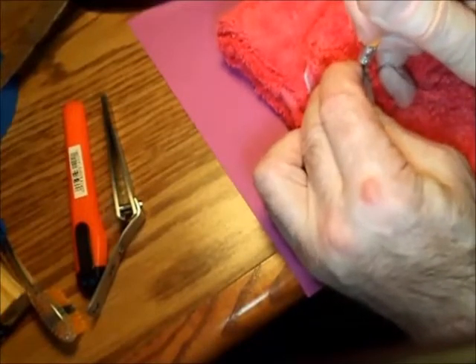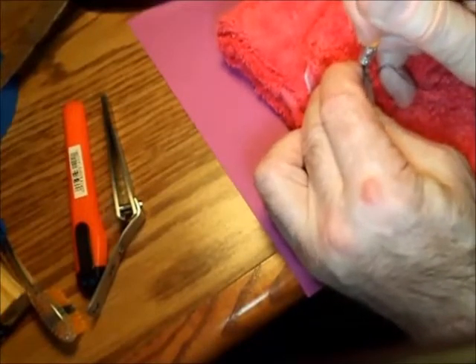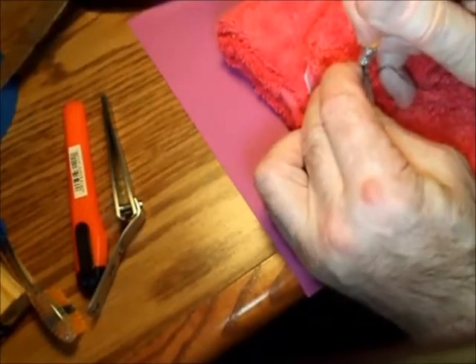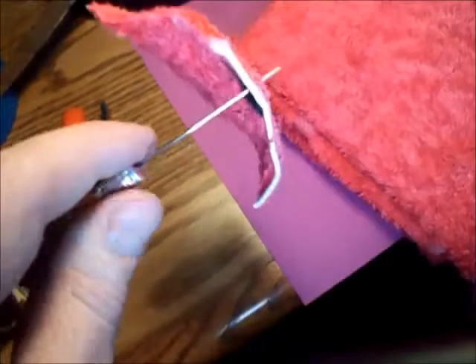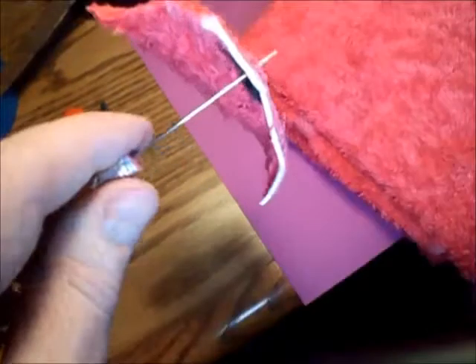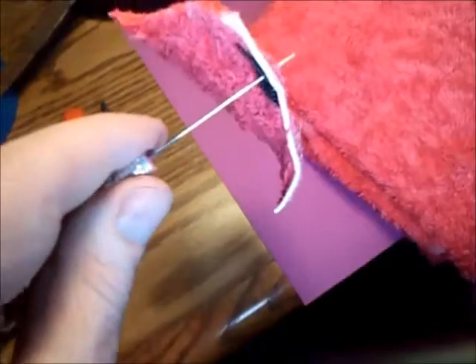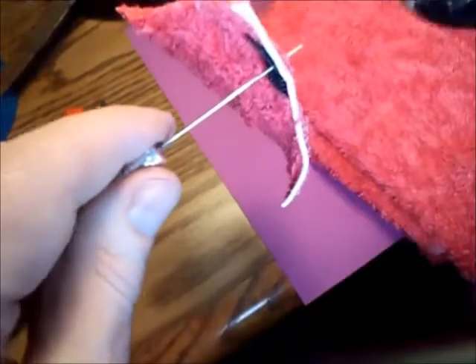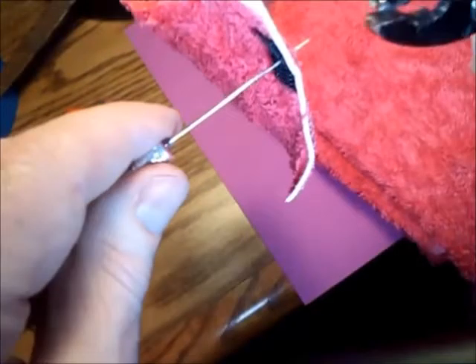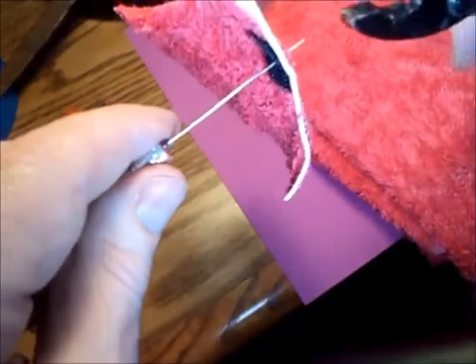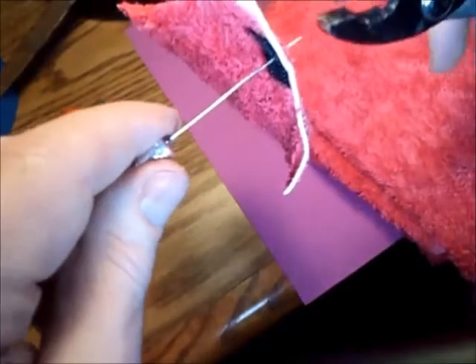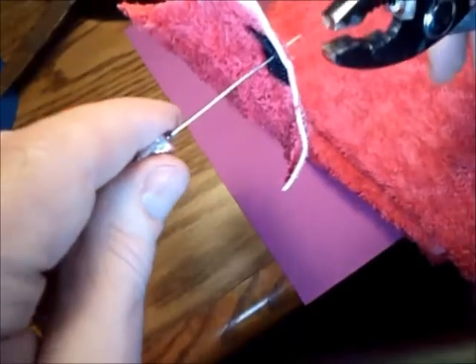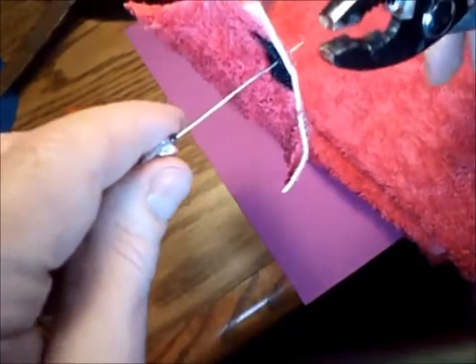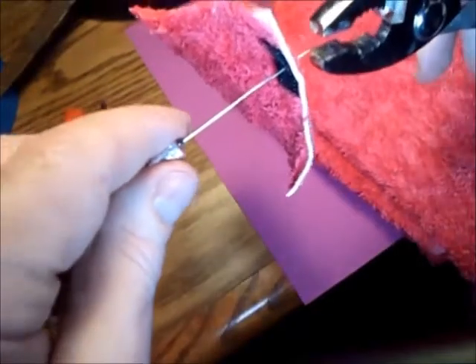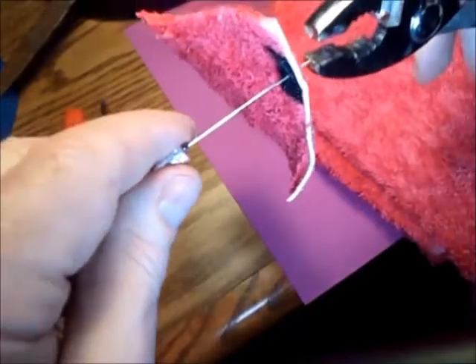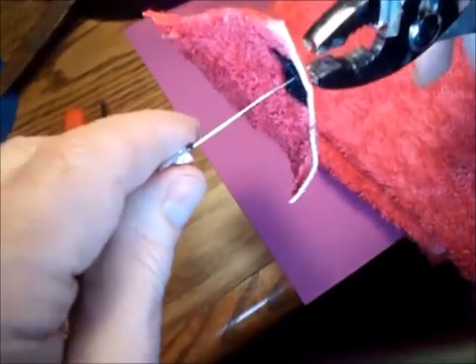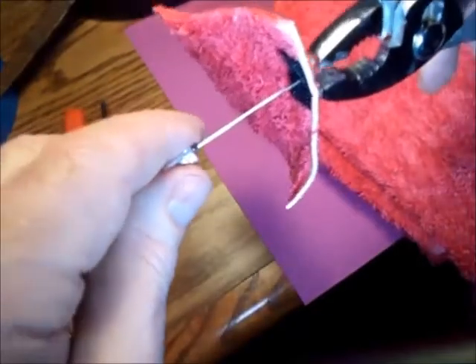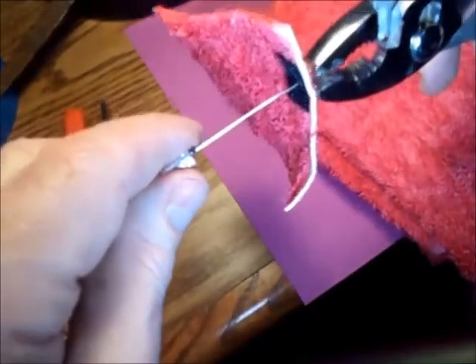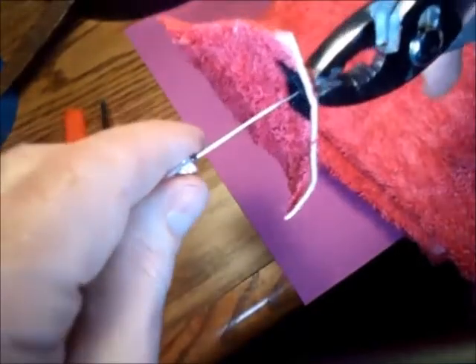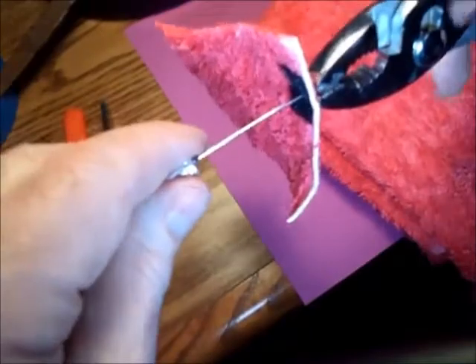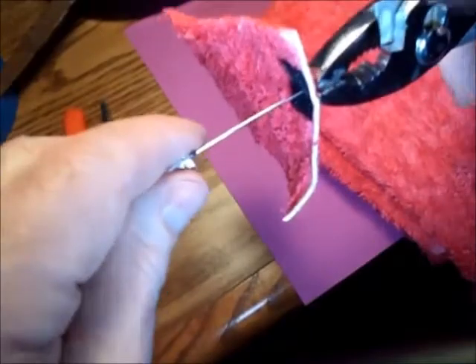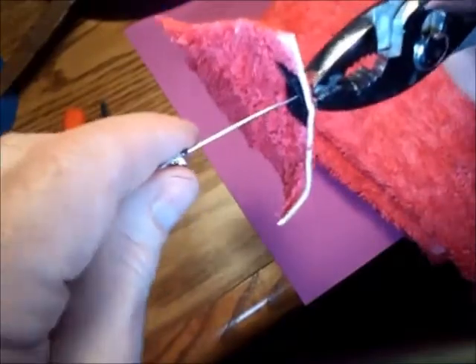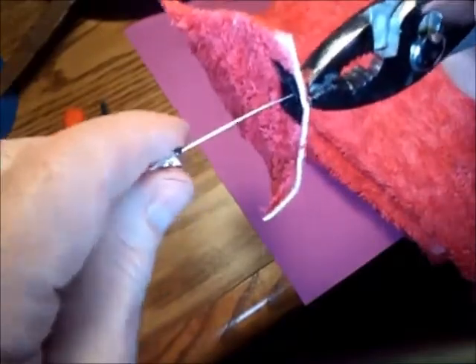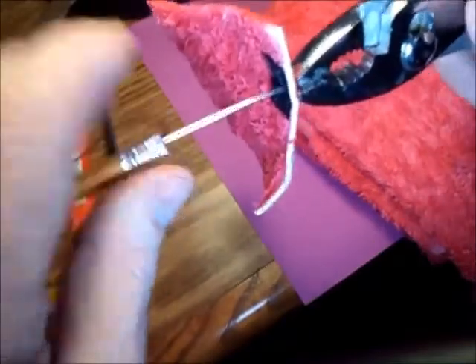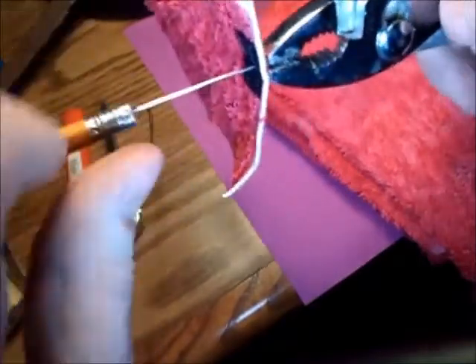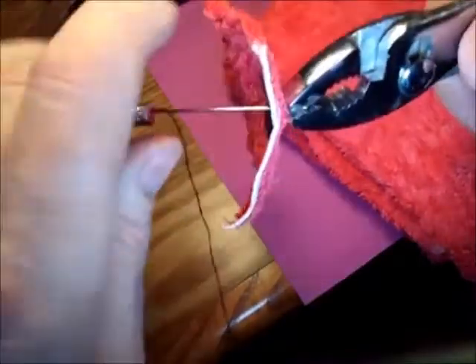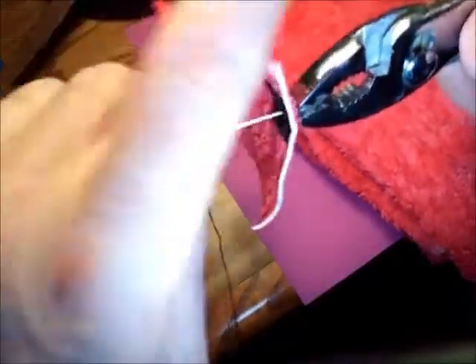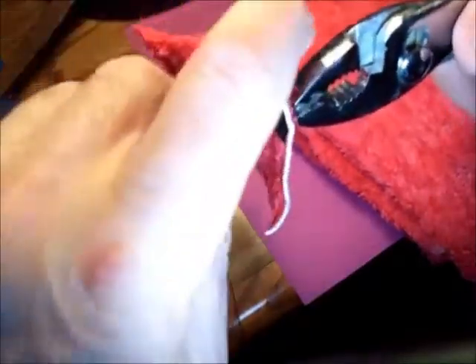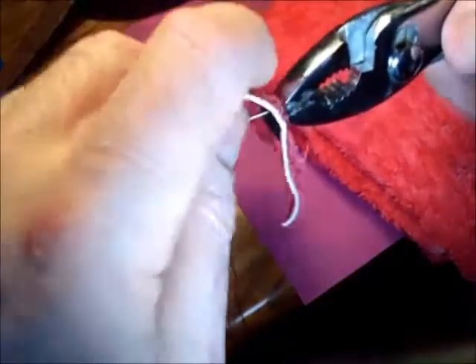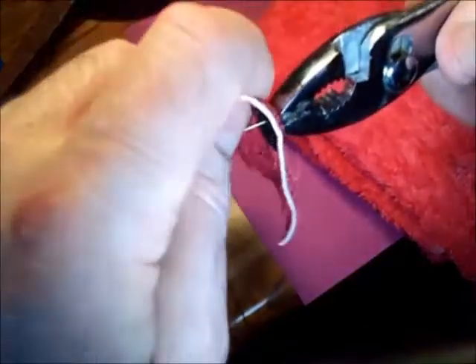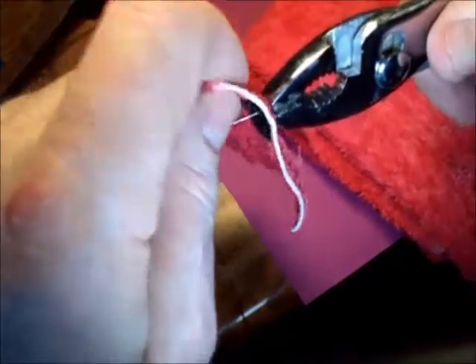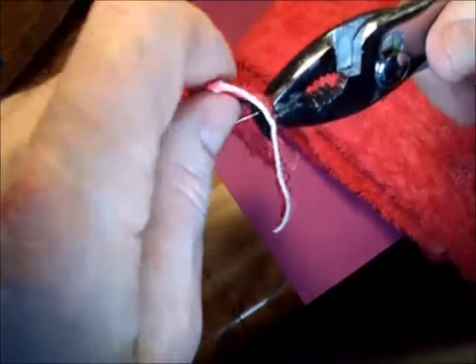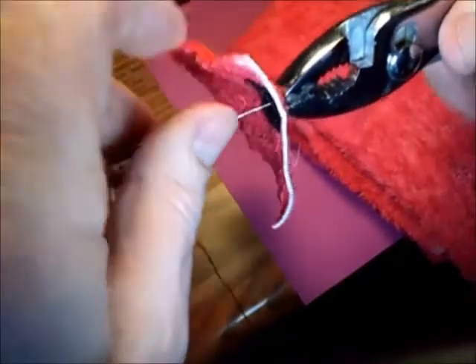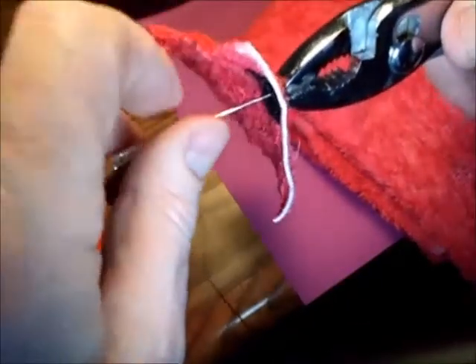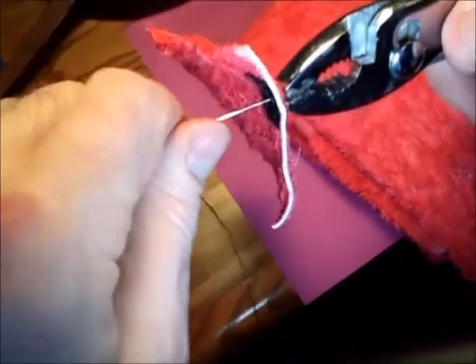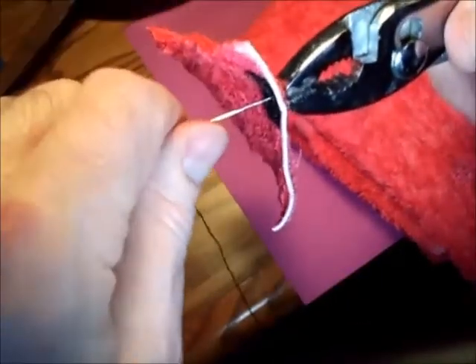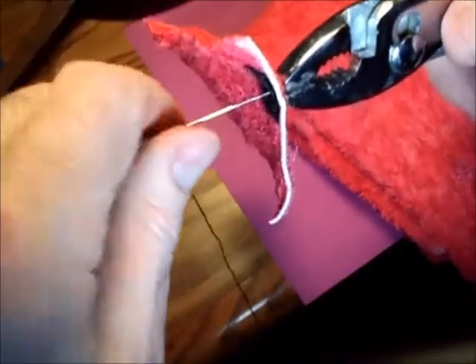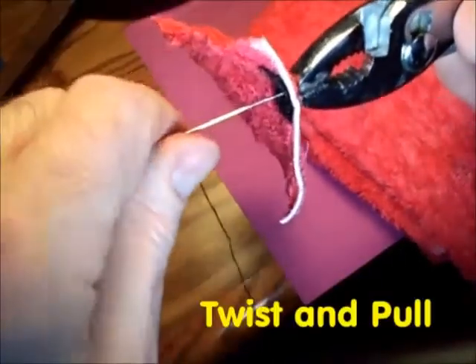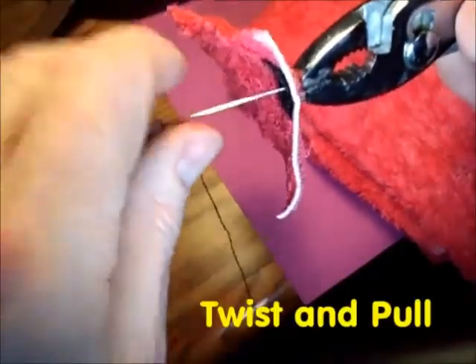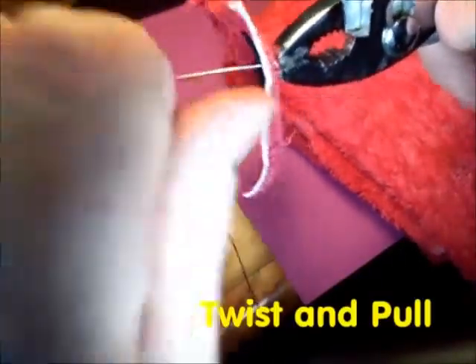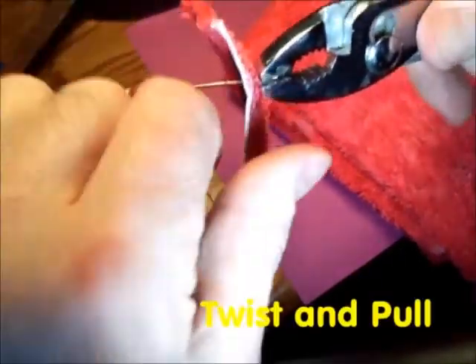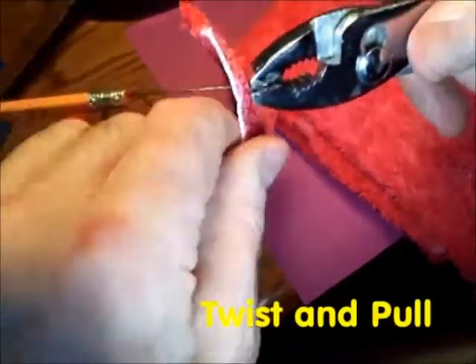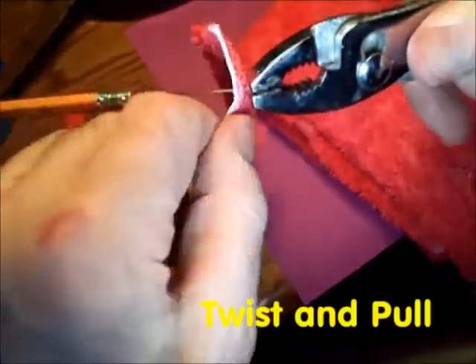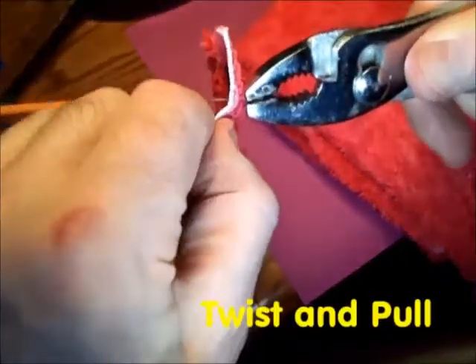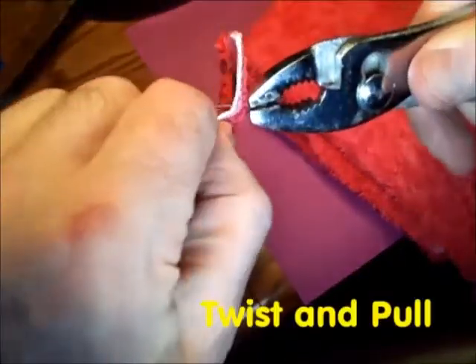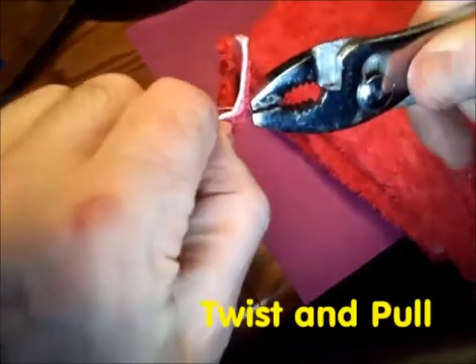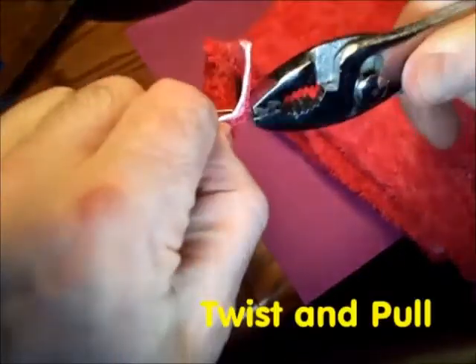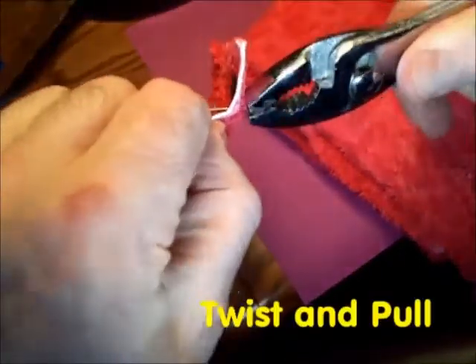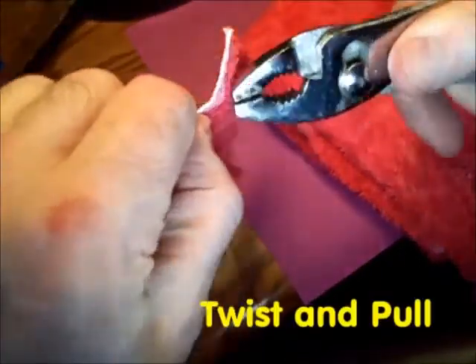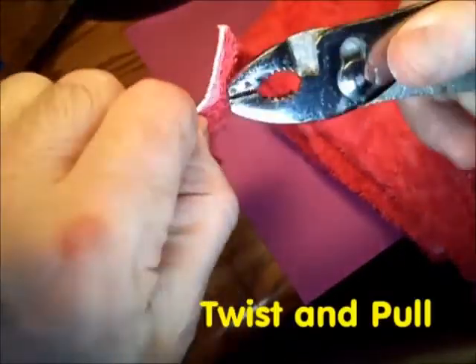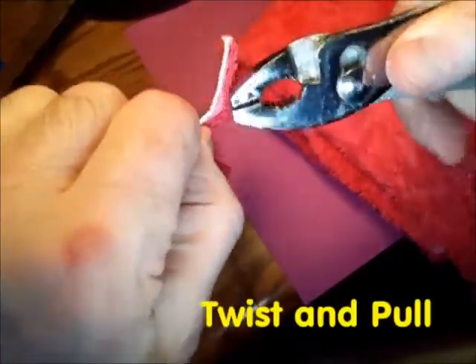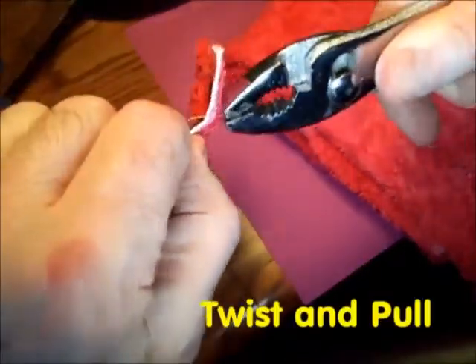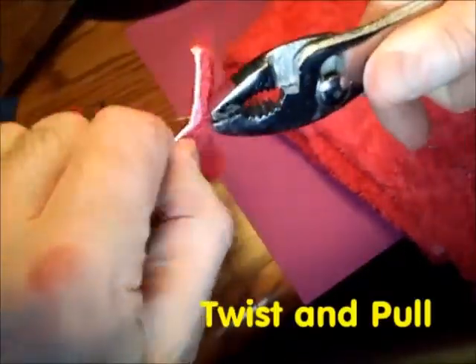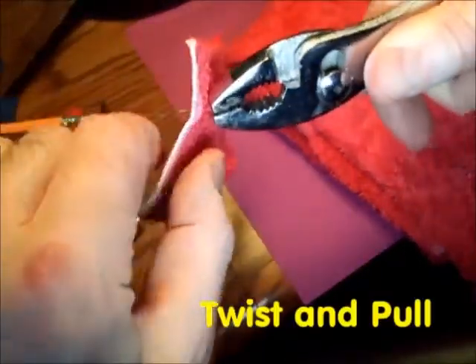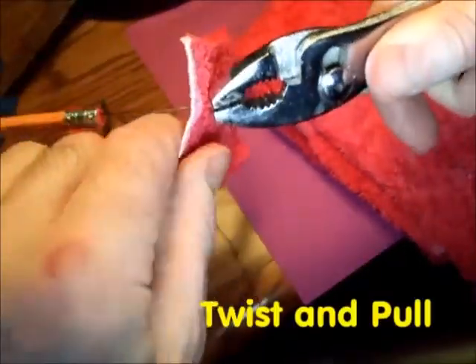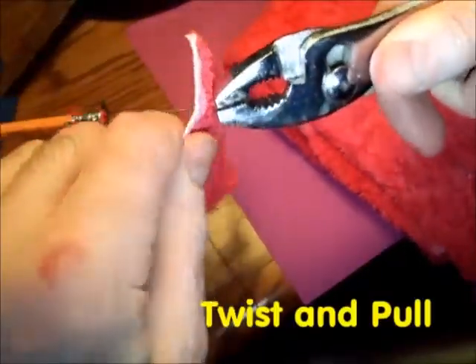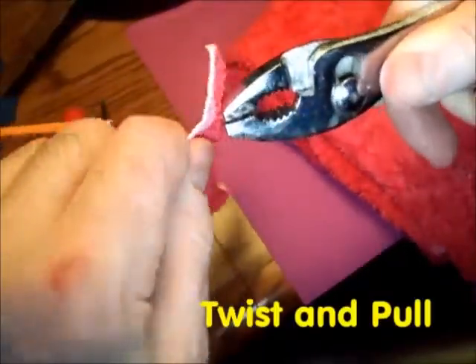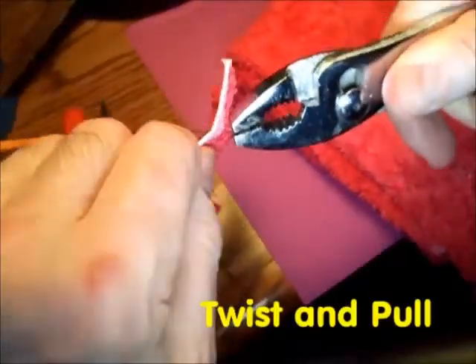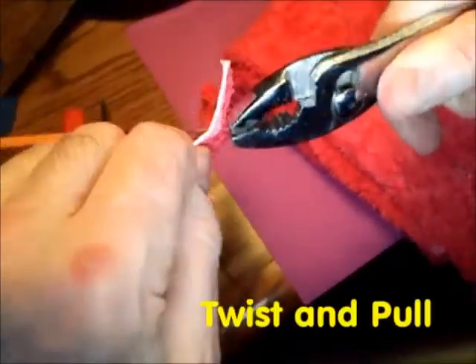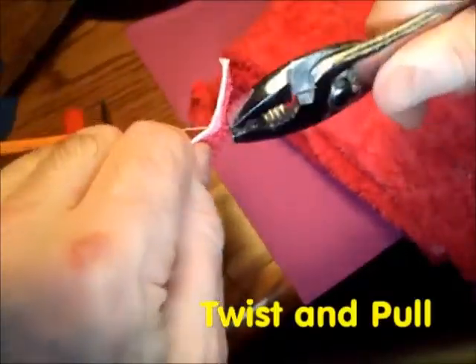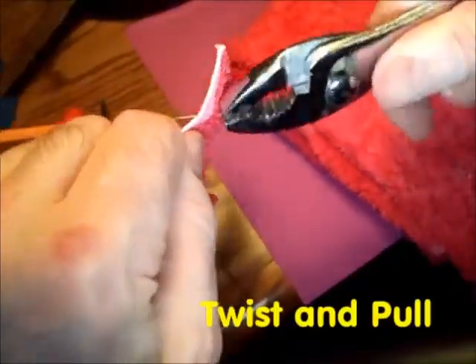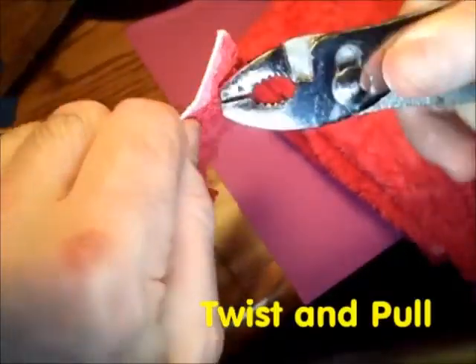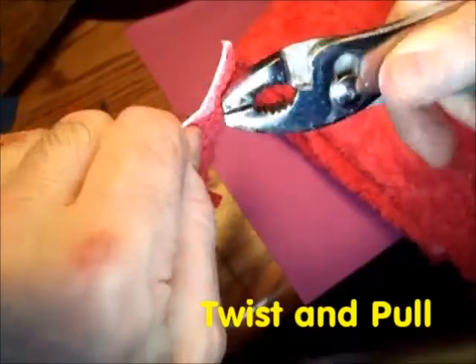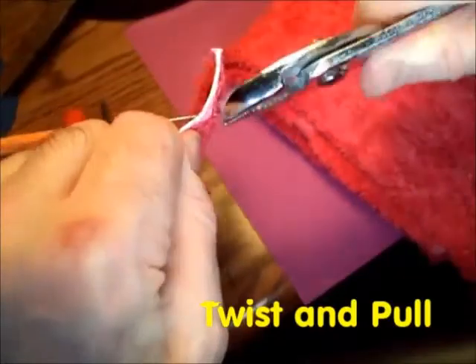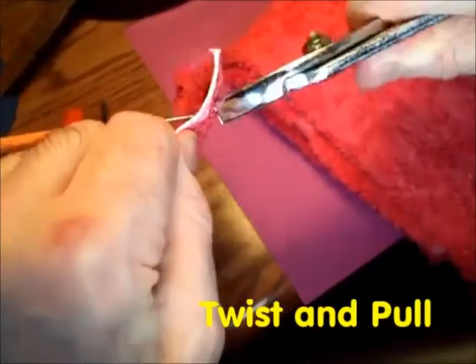And once I've got it through a bit, I take a pliers and pull it all the way through while pulling back on the material.